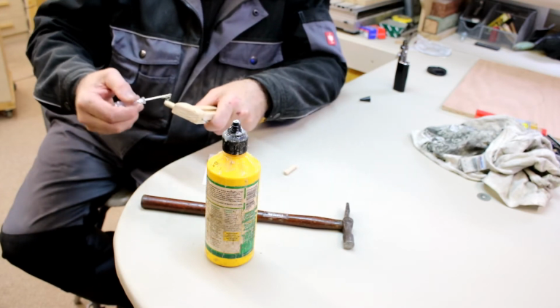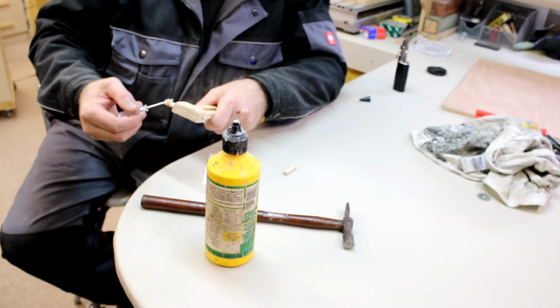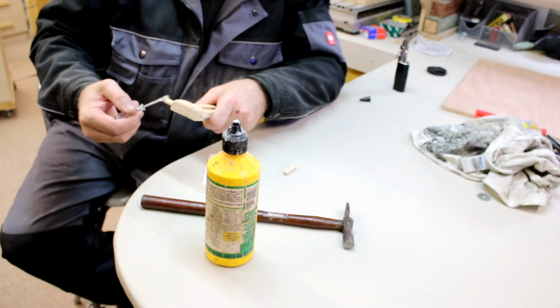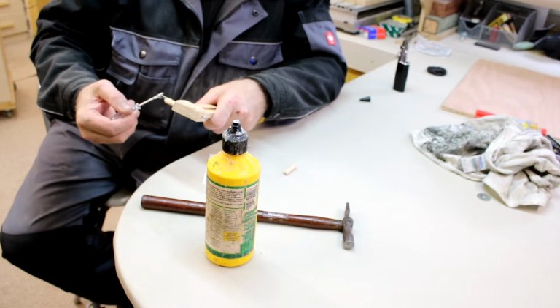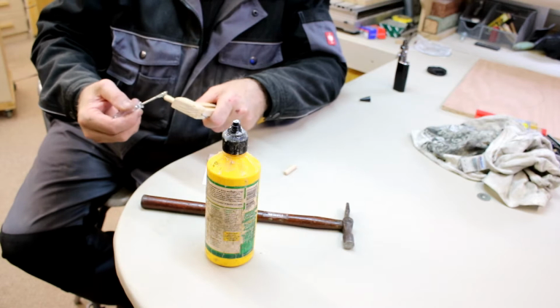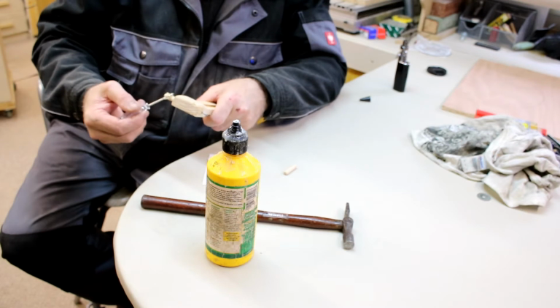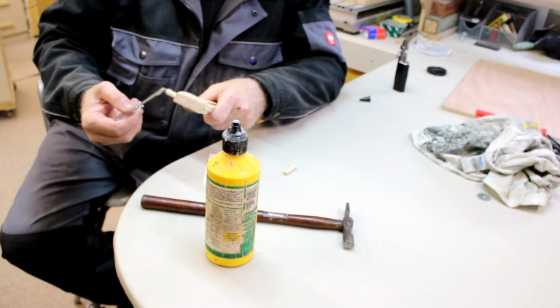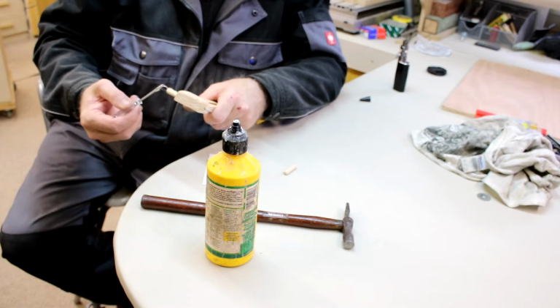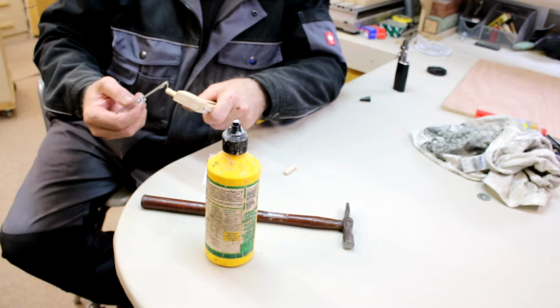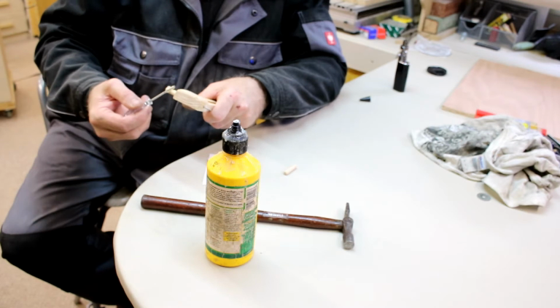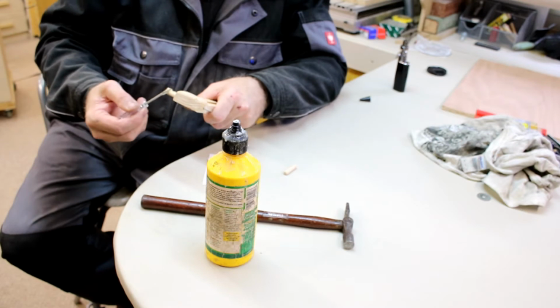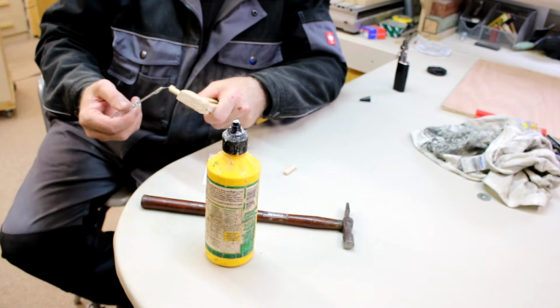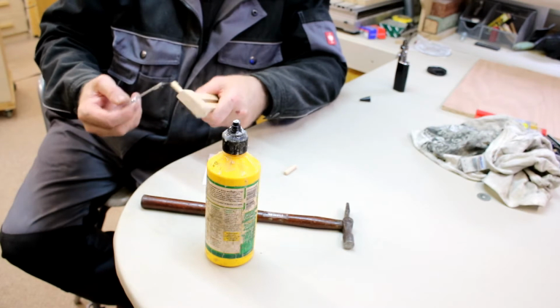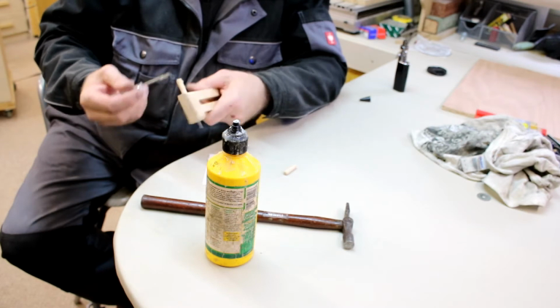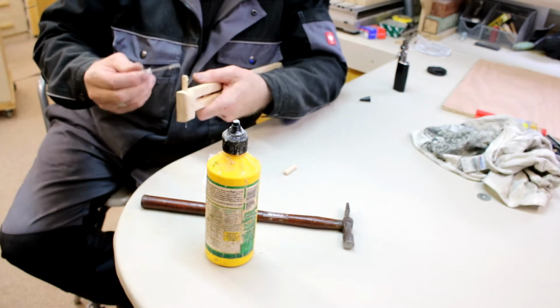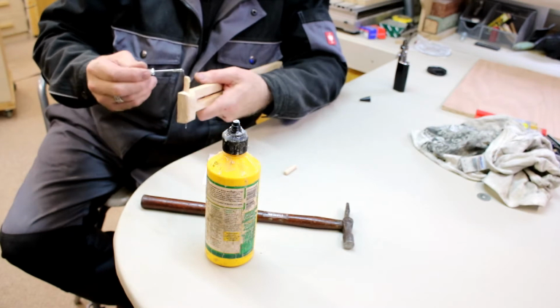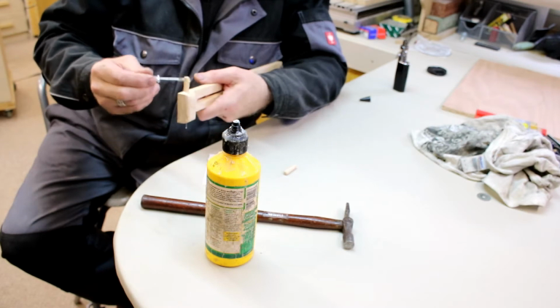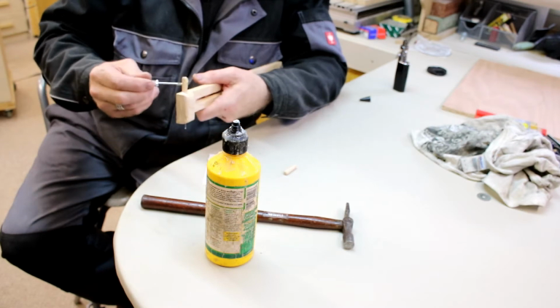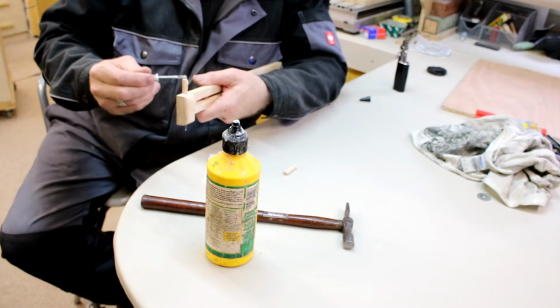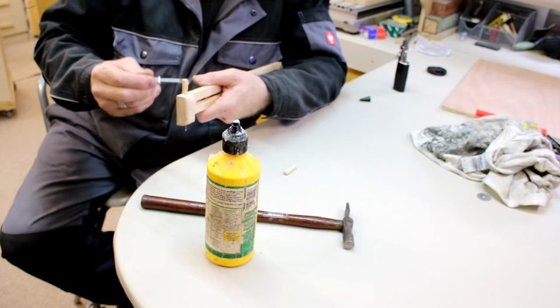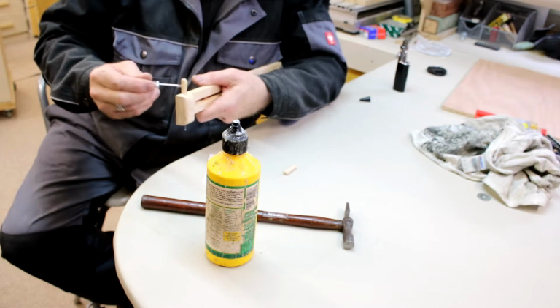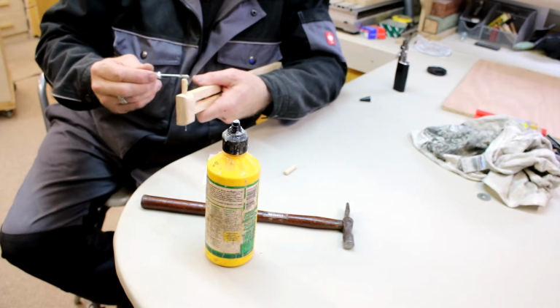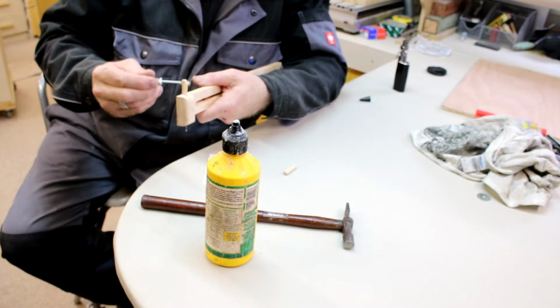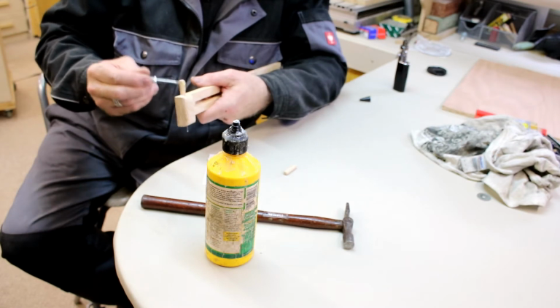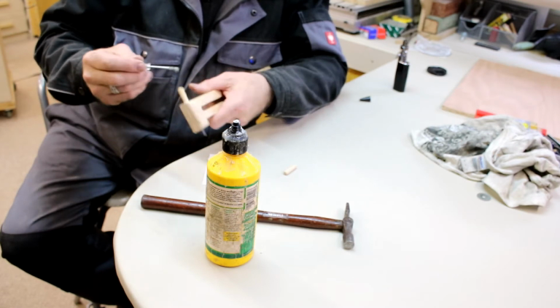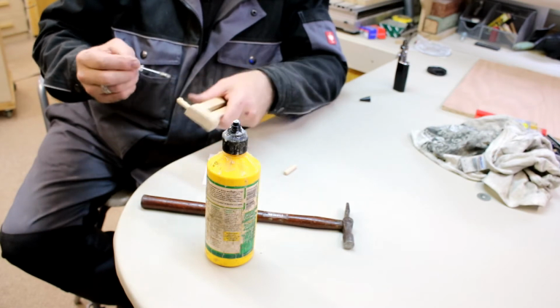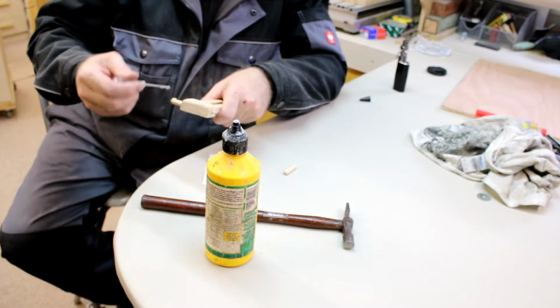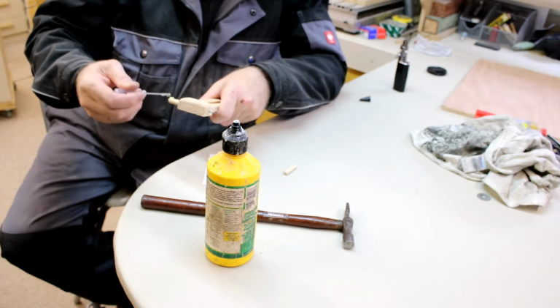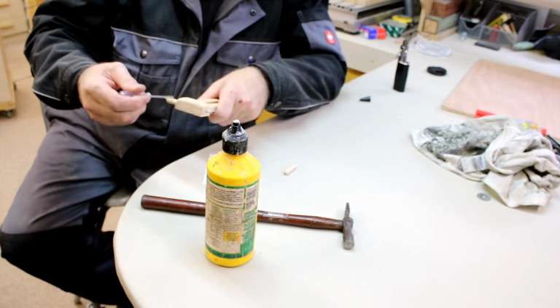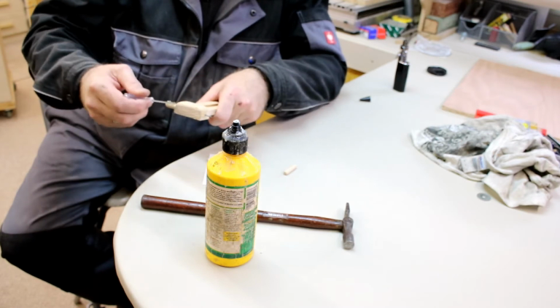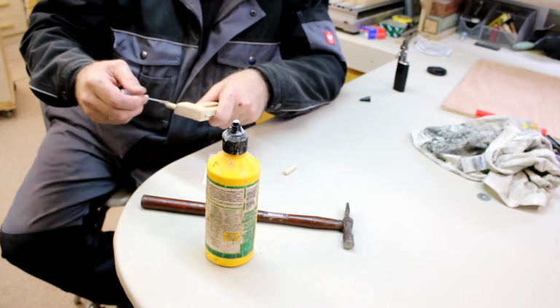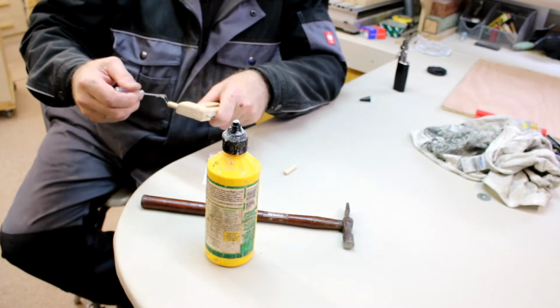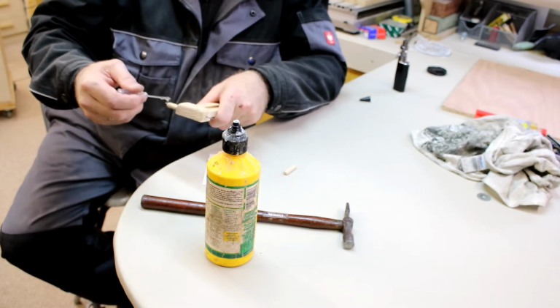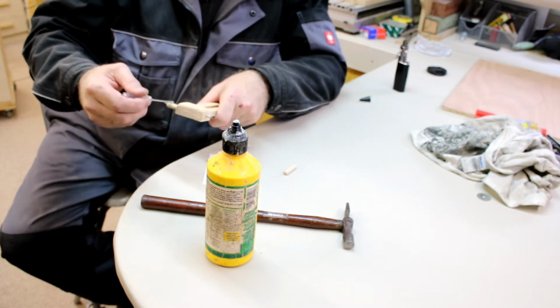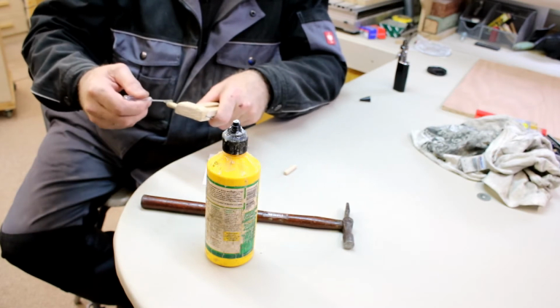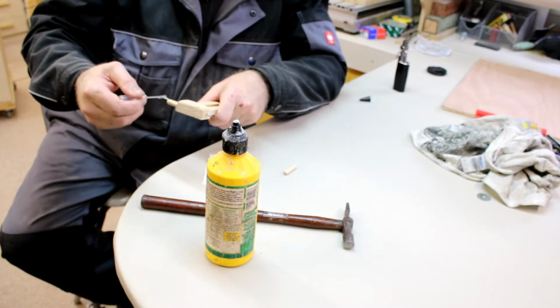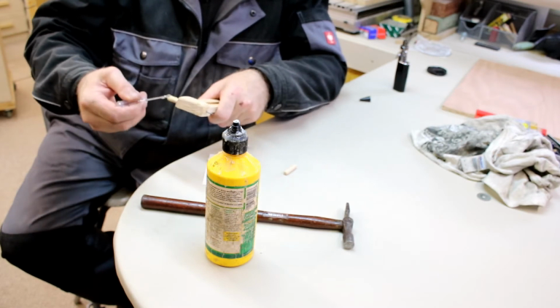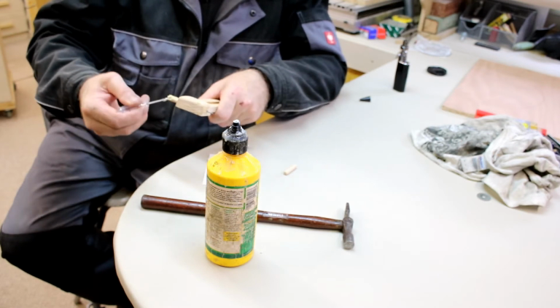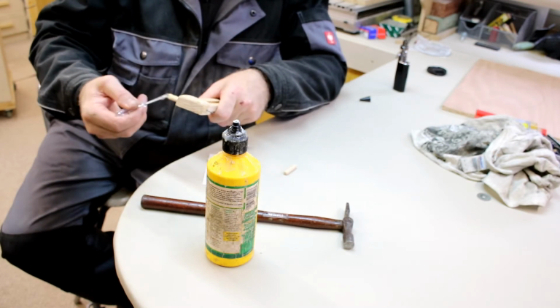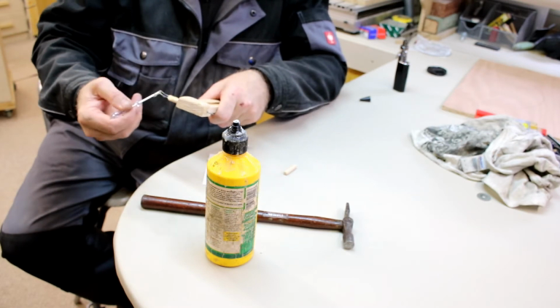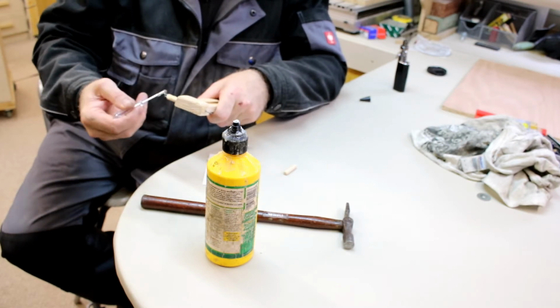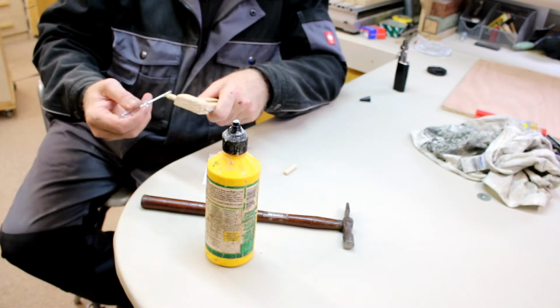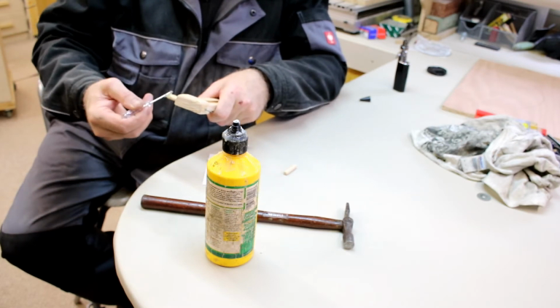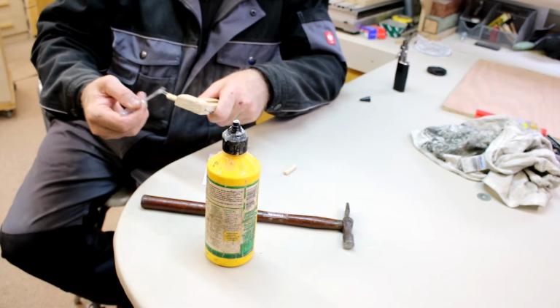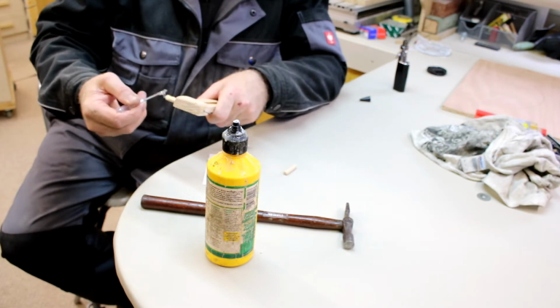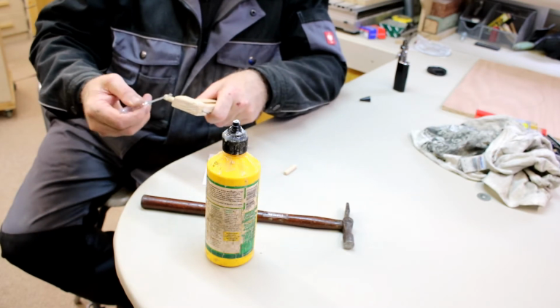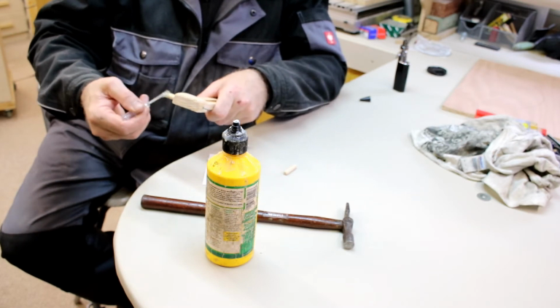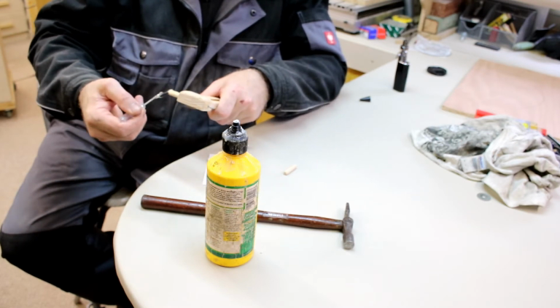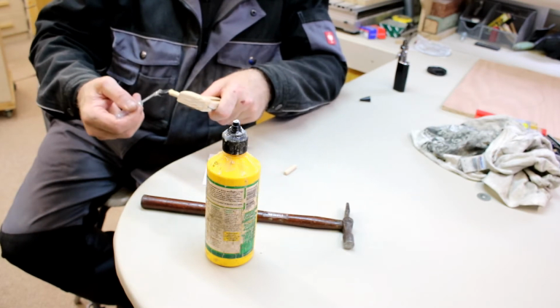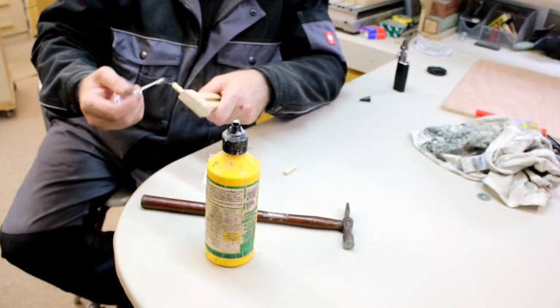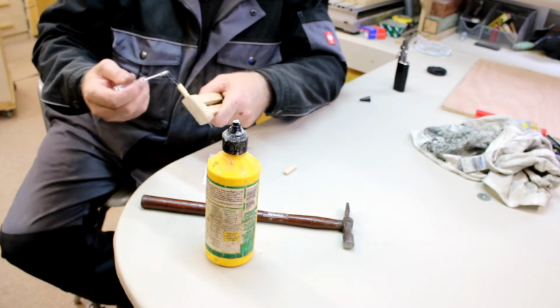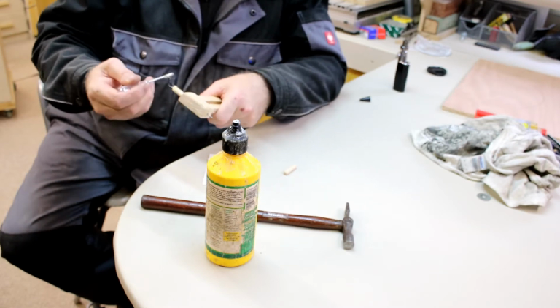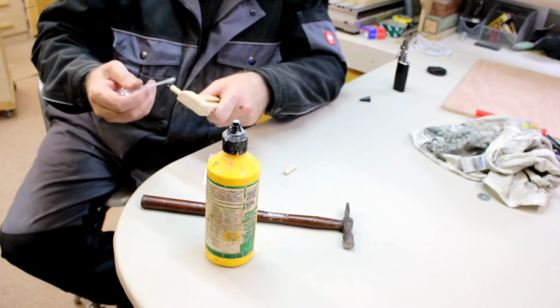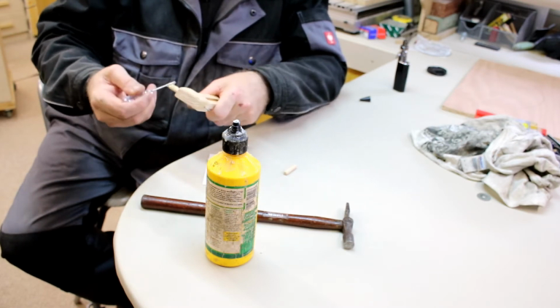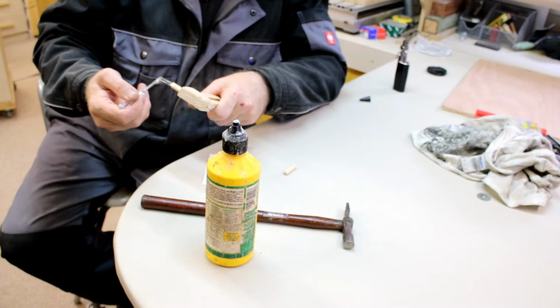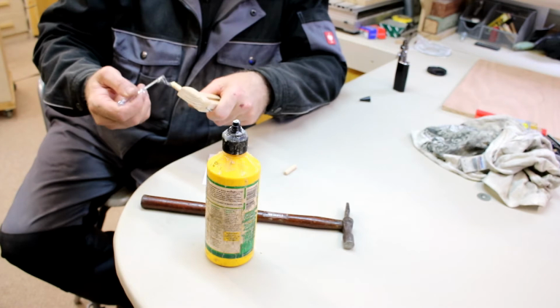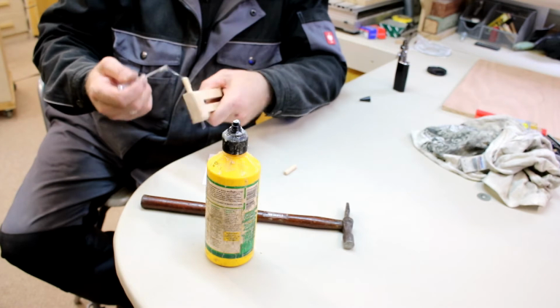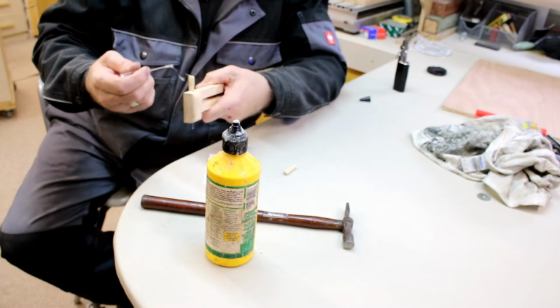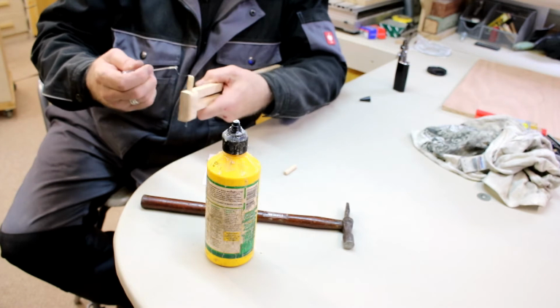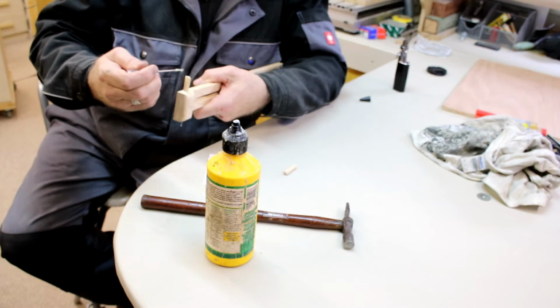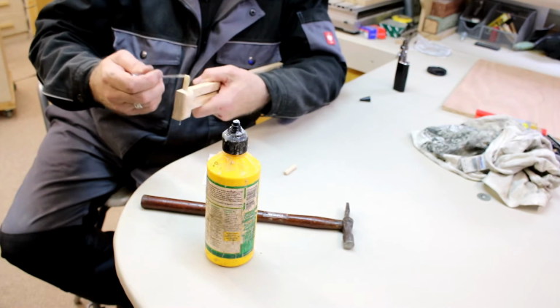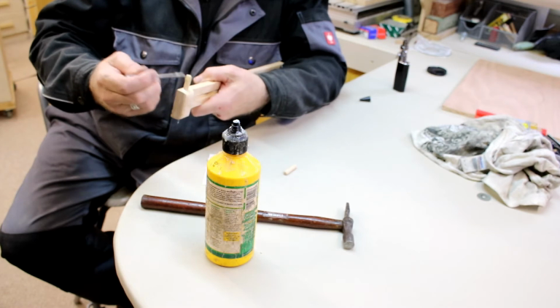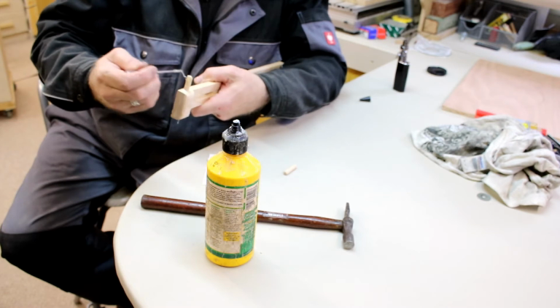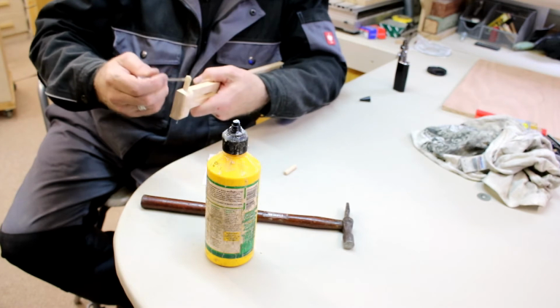Again using two-part epoxy, glue the metal tube over the top of the 8mm dowel.